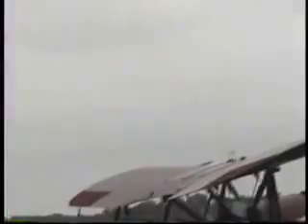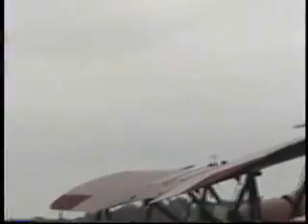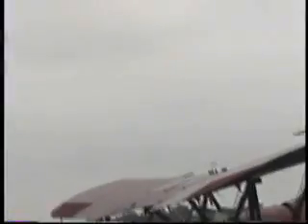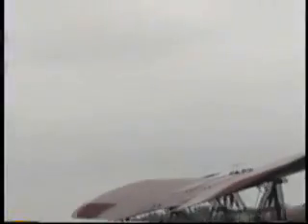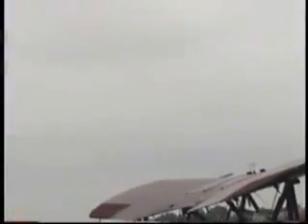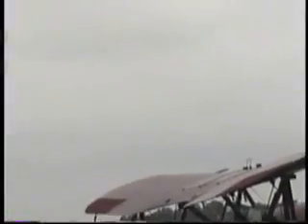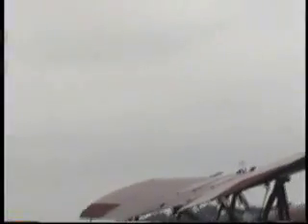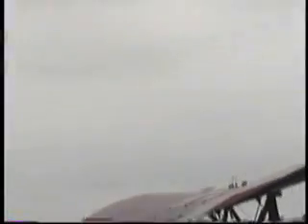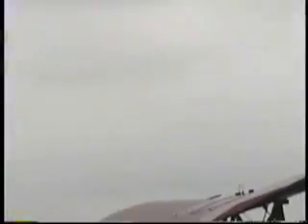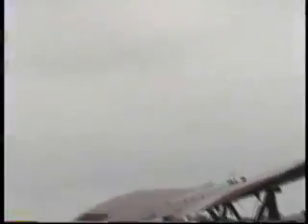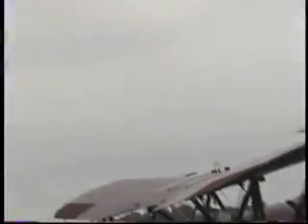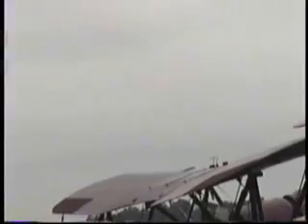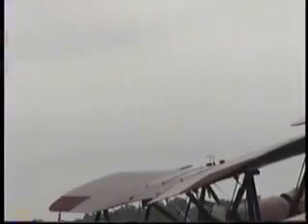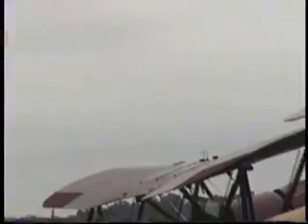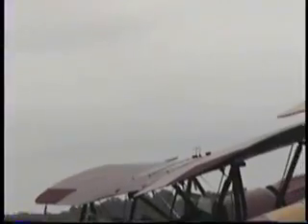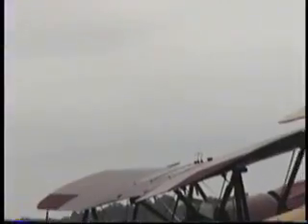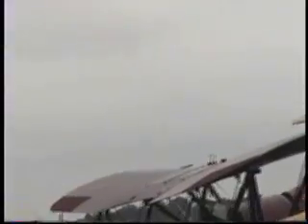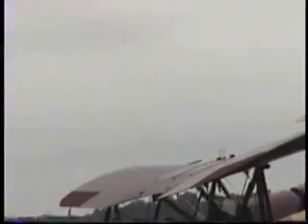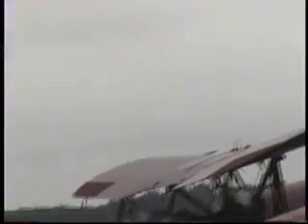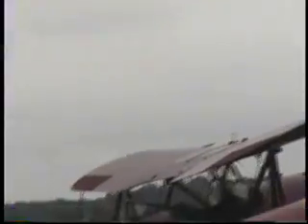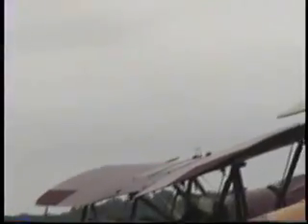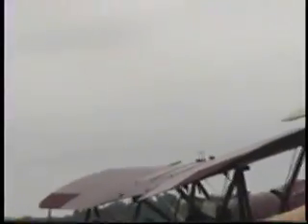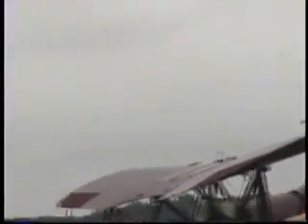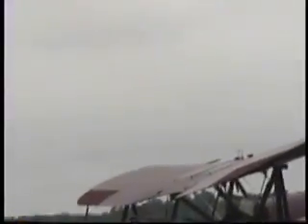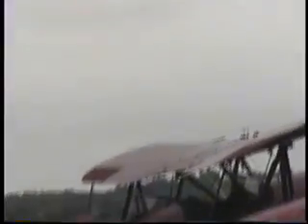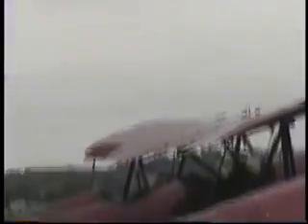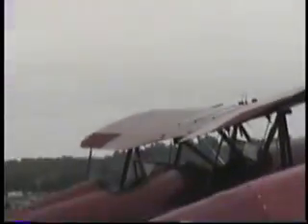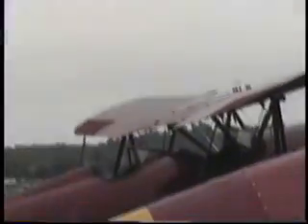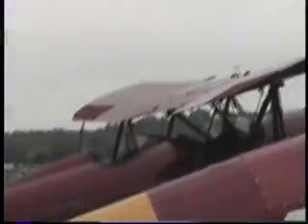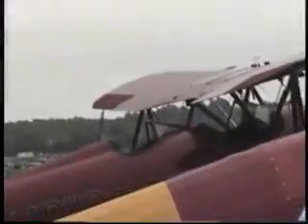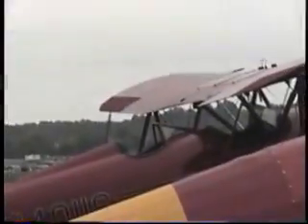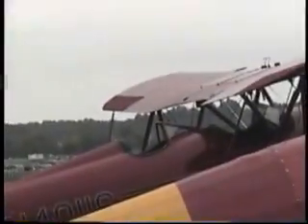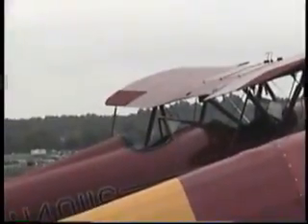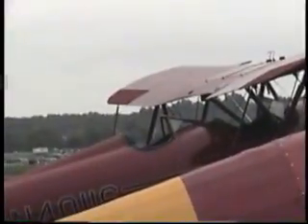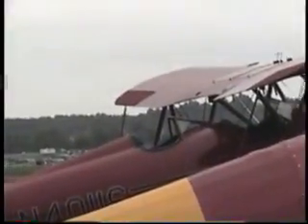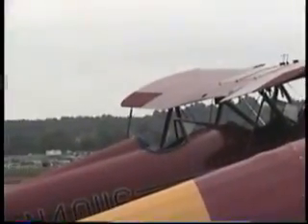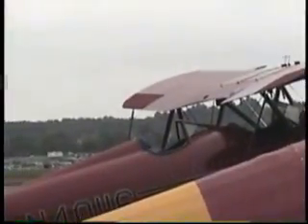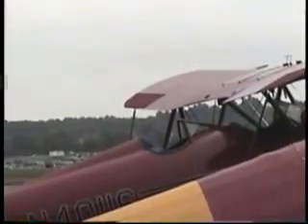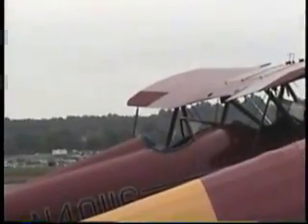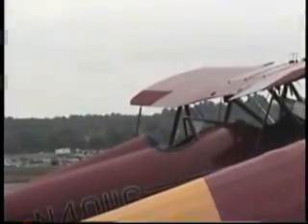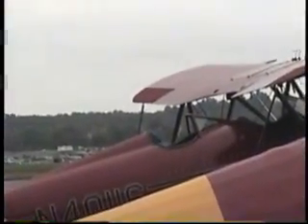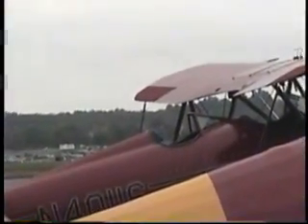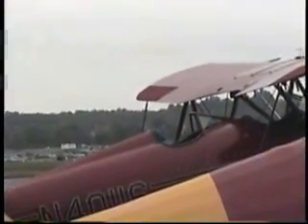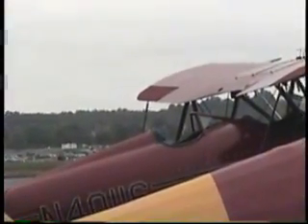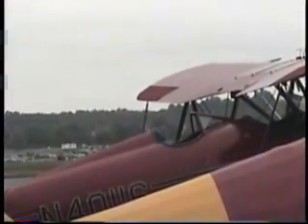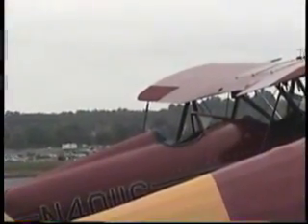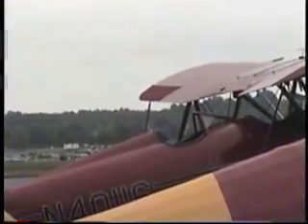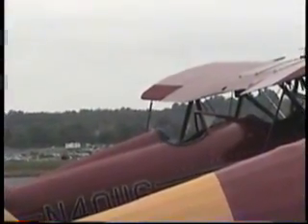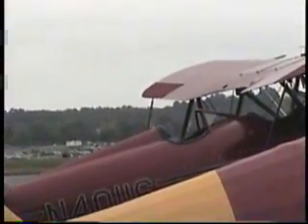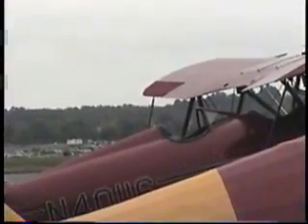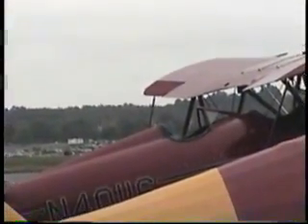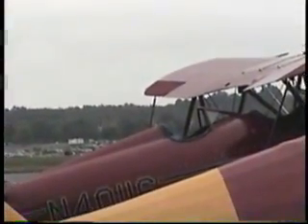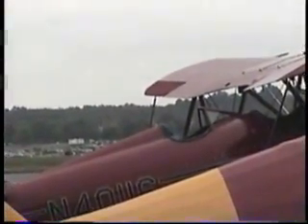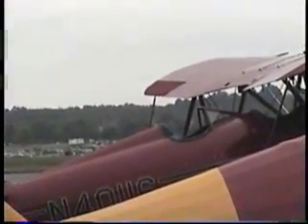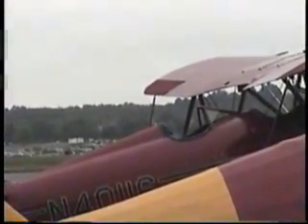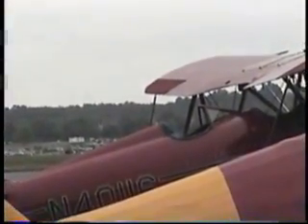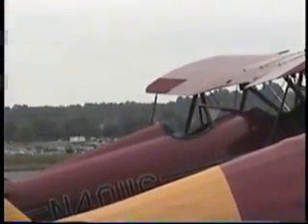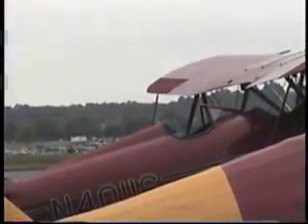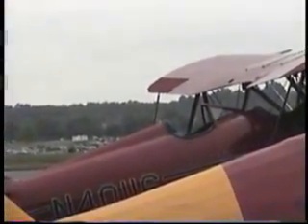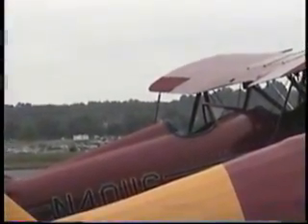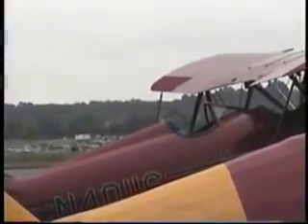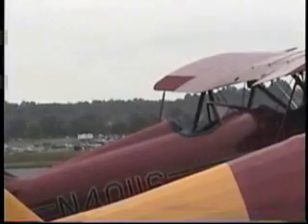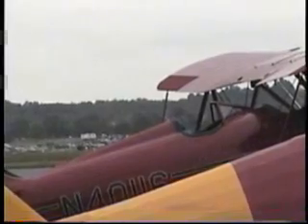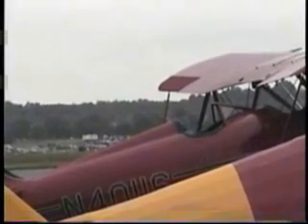On the left-hand side we have Lady Lodestar, a Lockheed Lodestar, from the Commemorative Air Force.